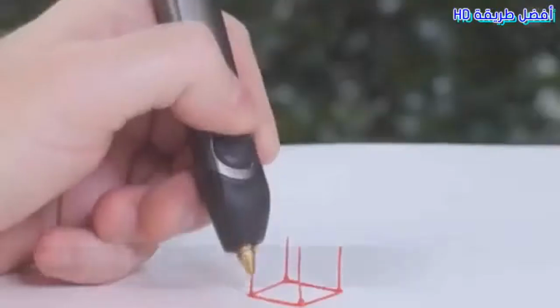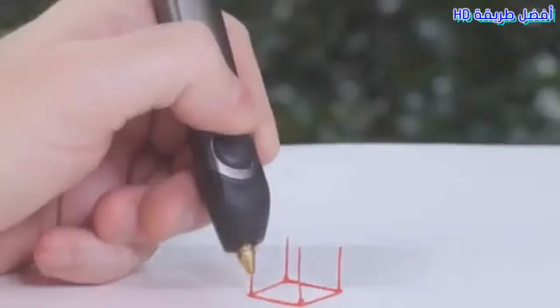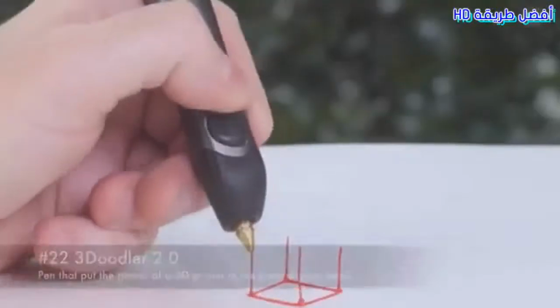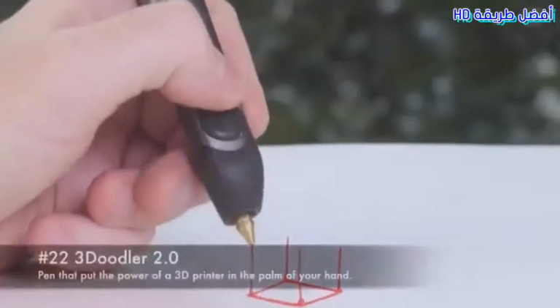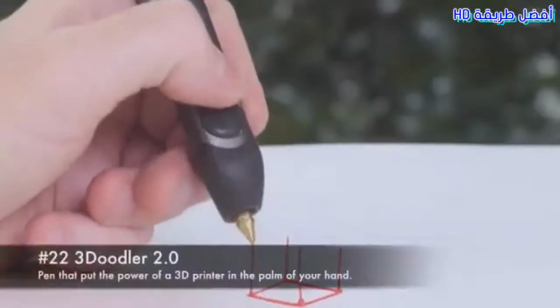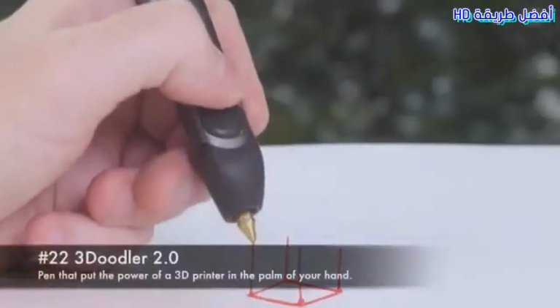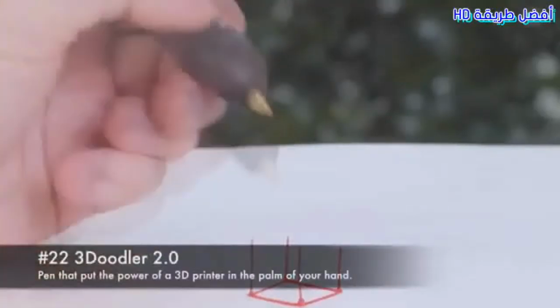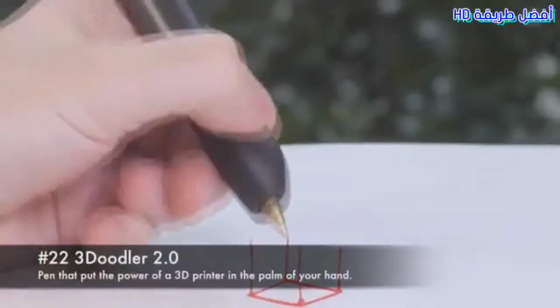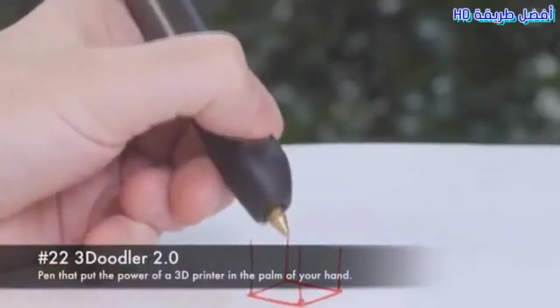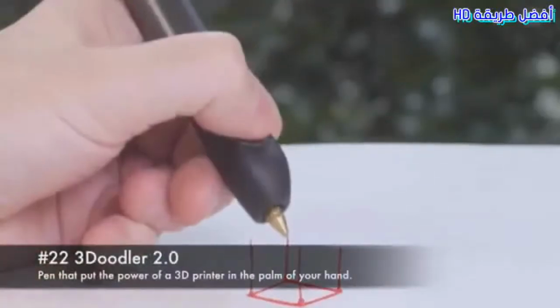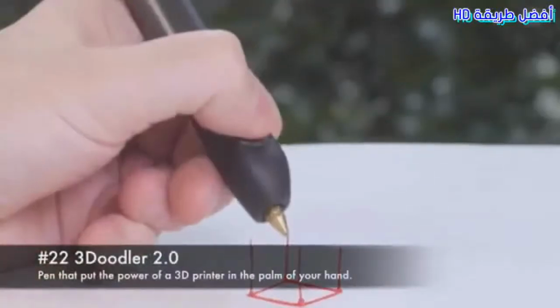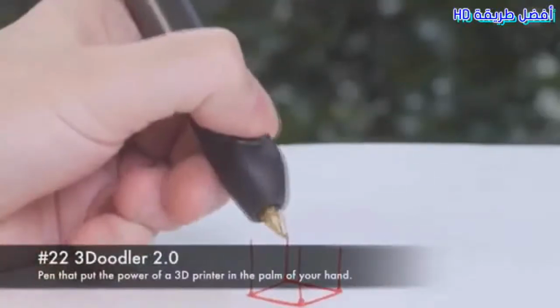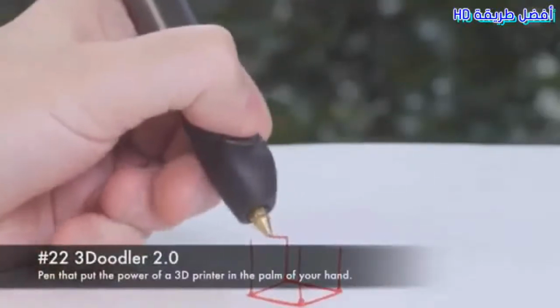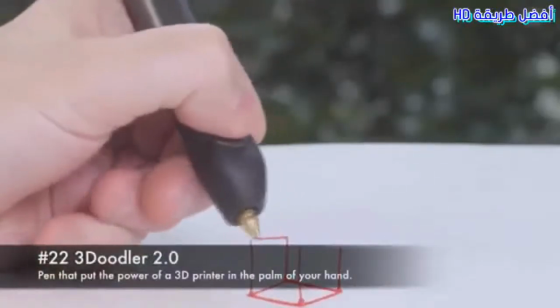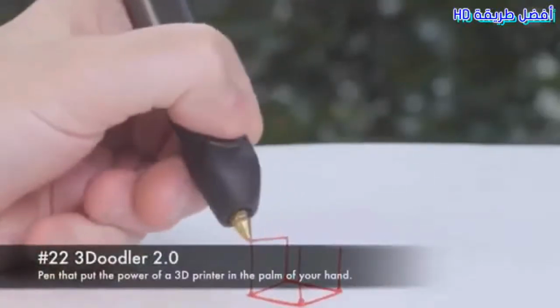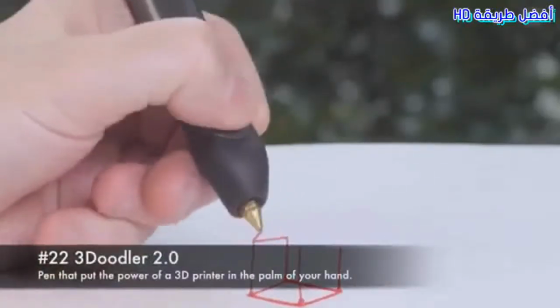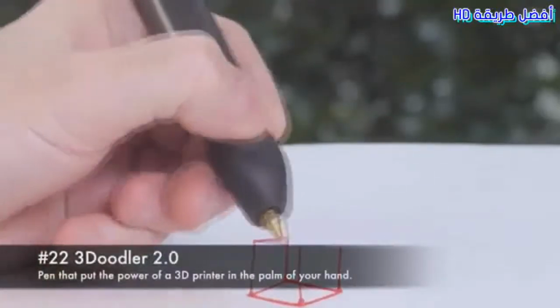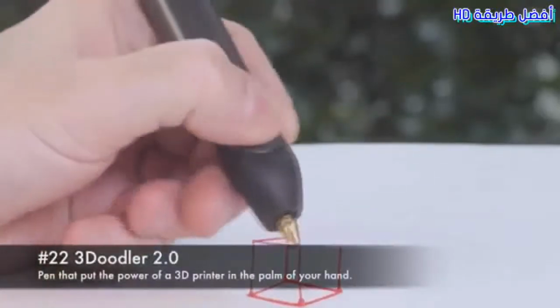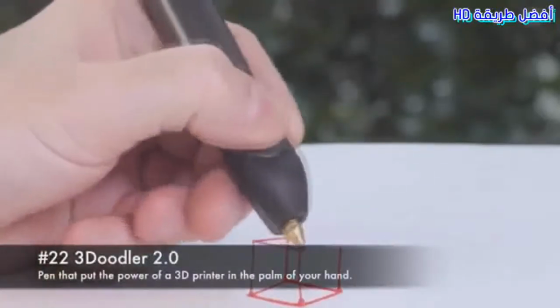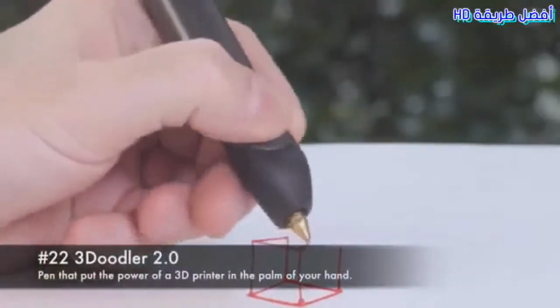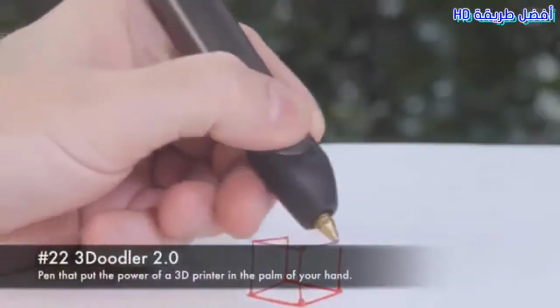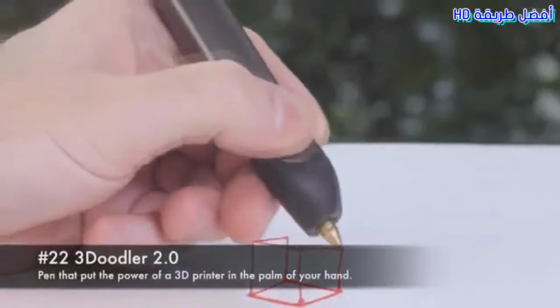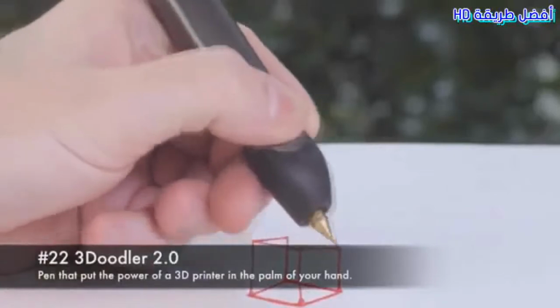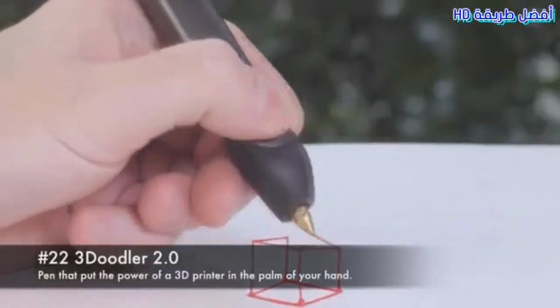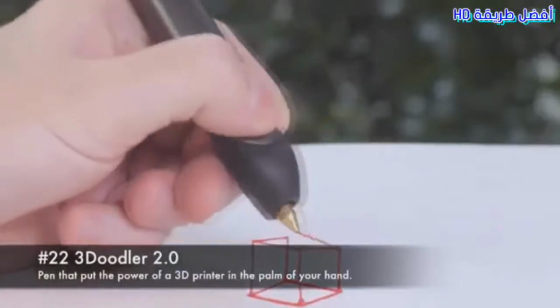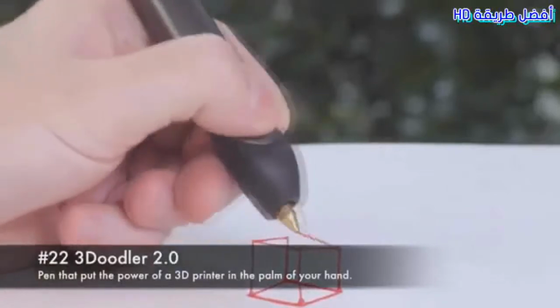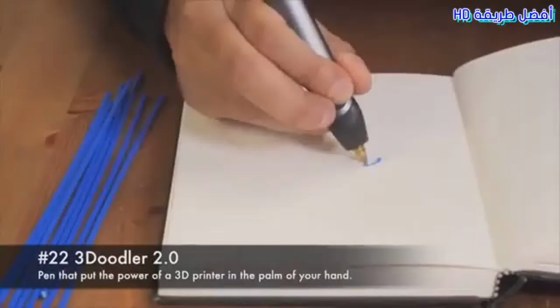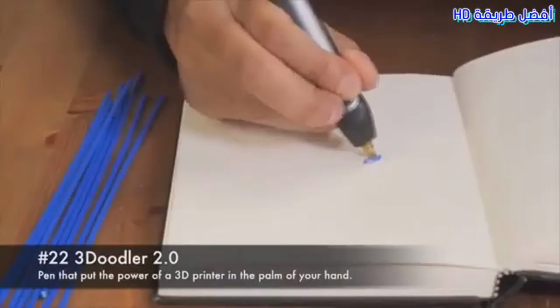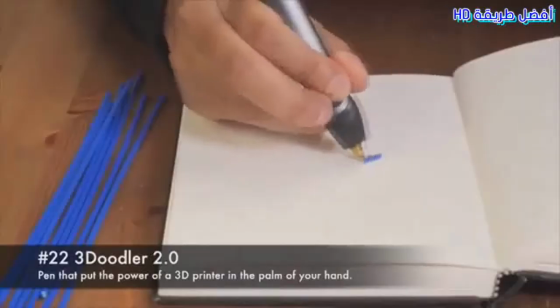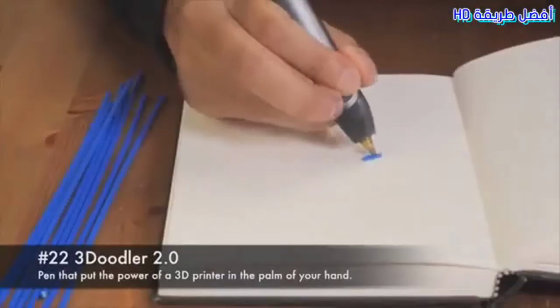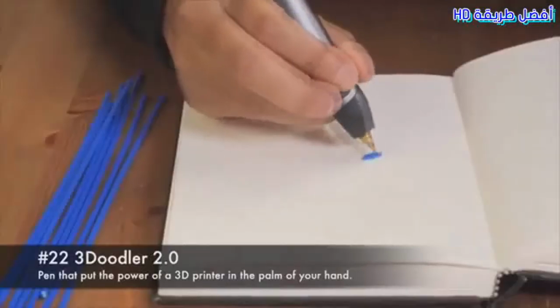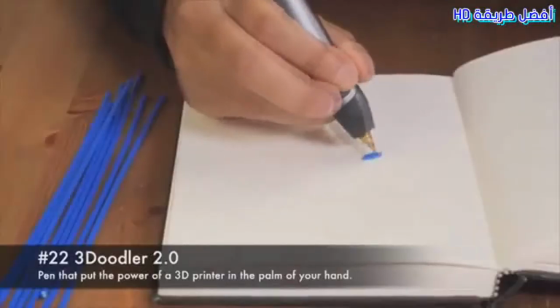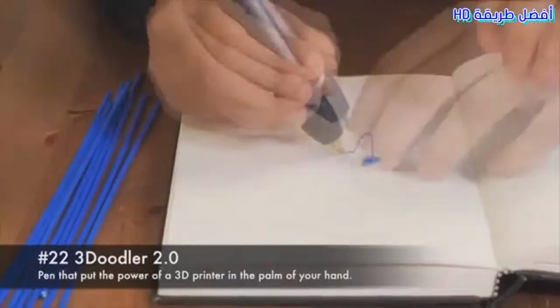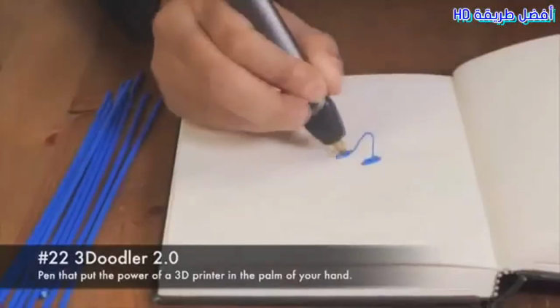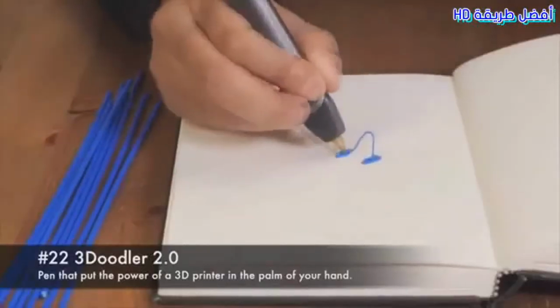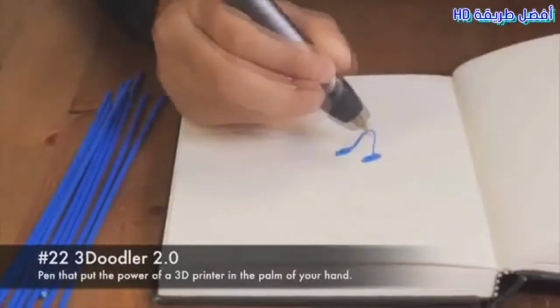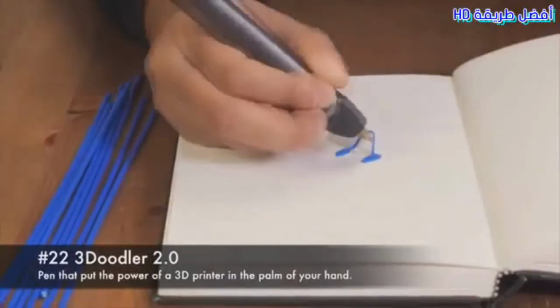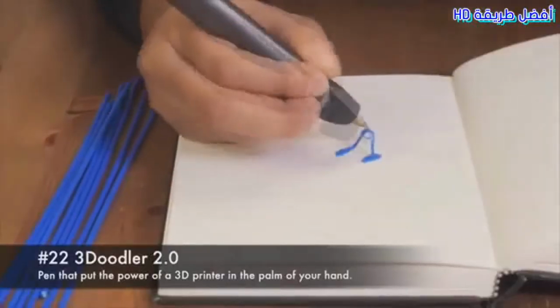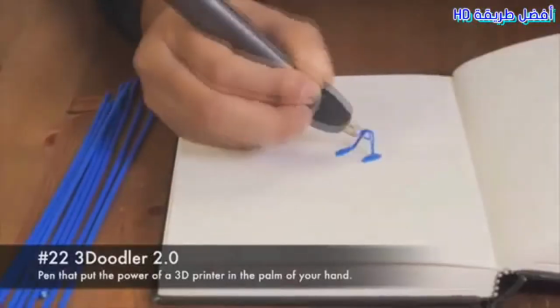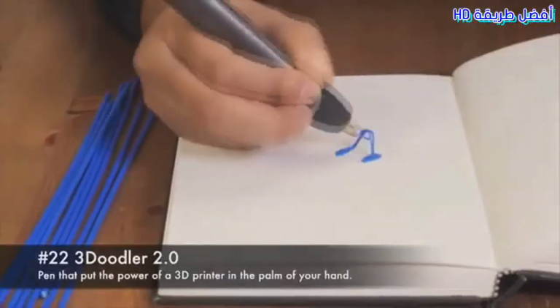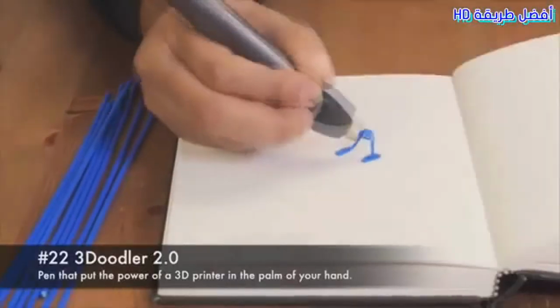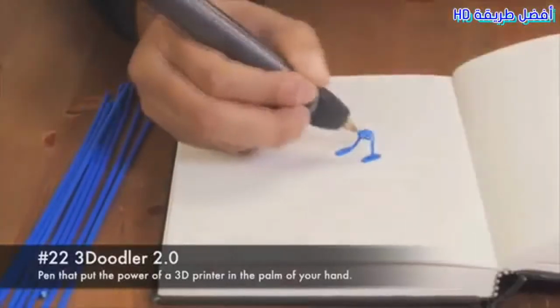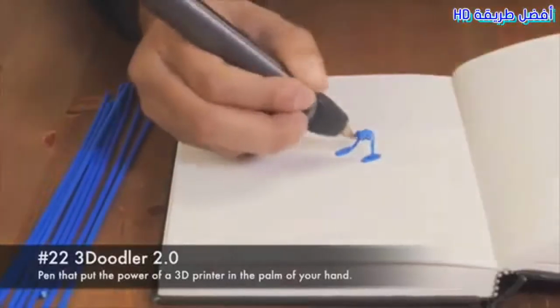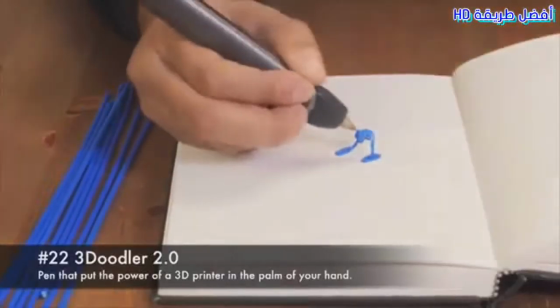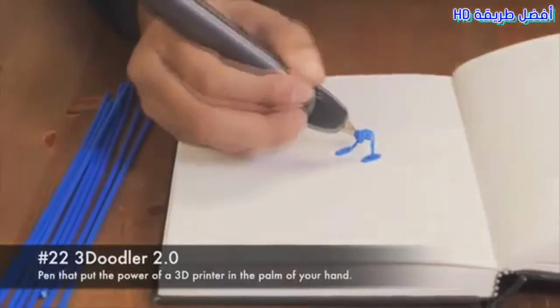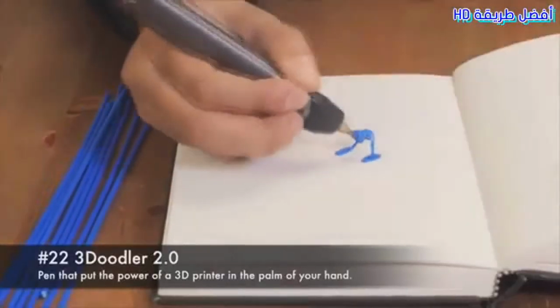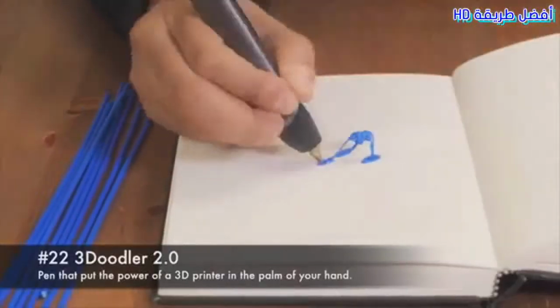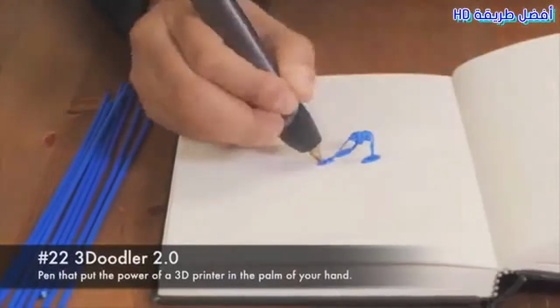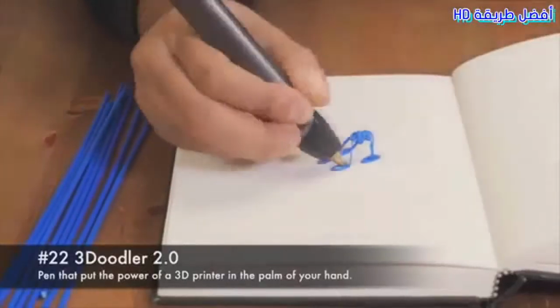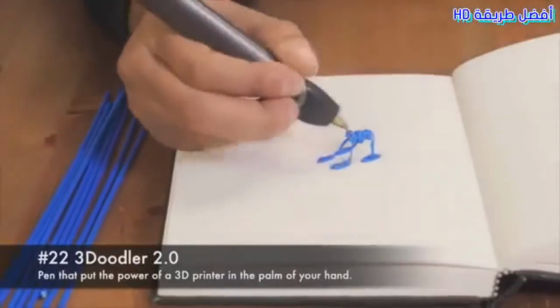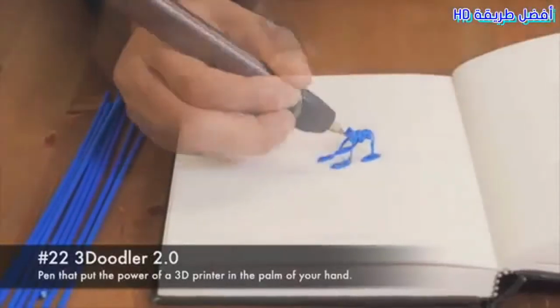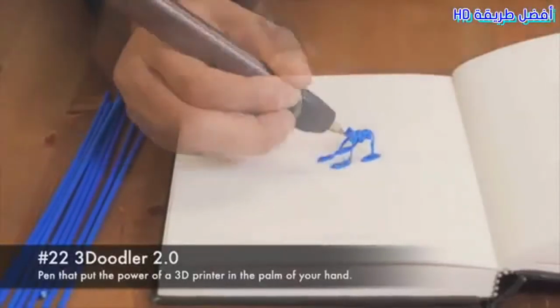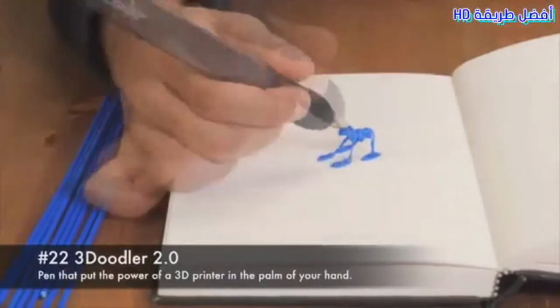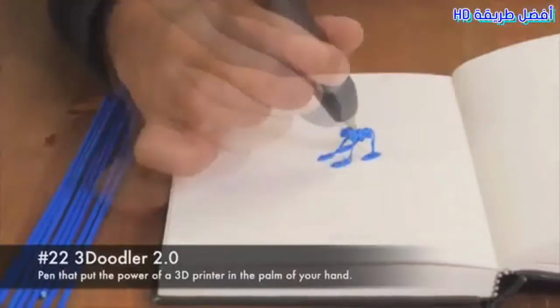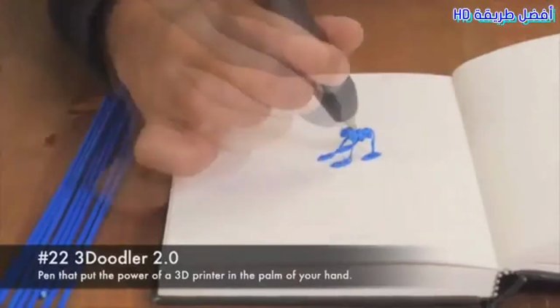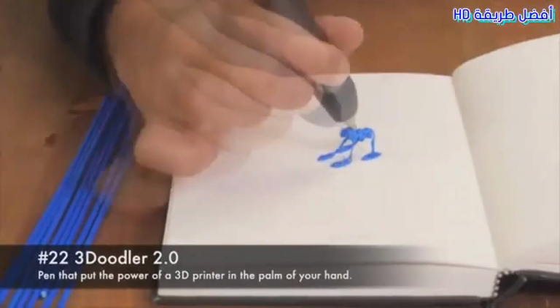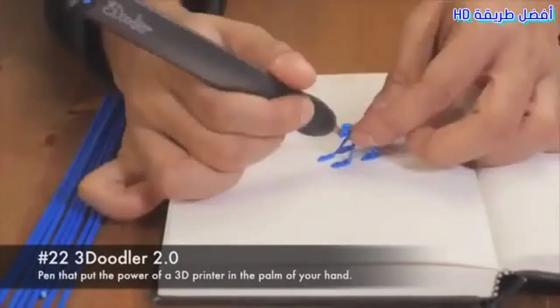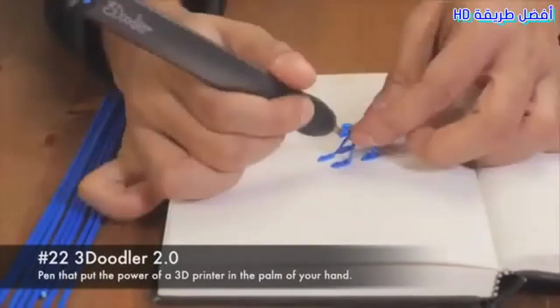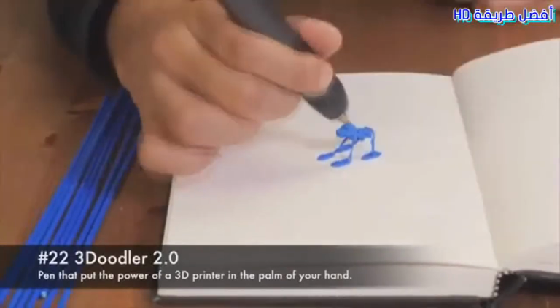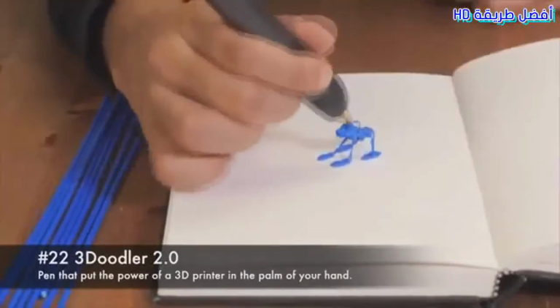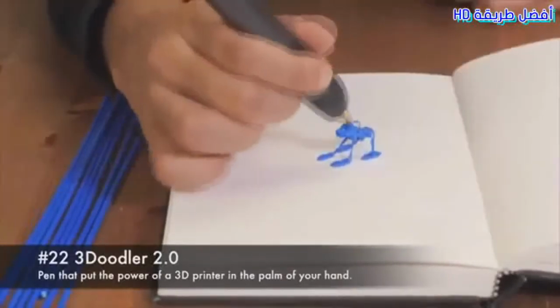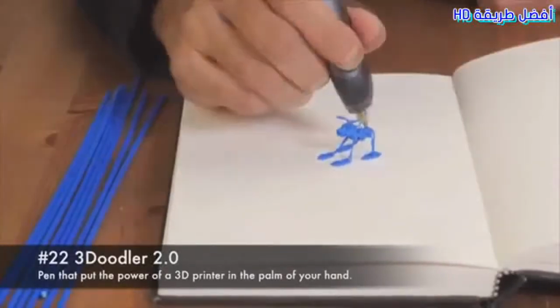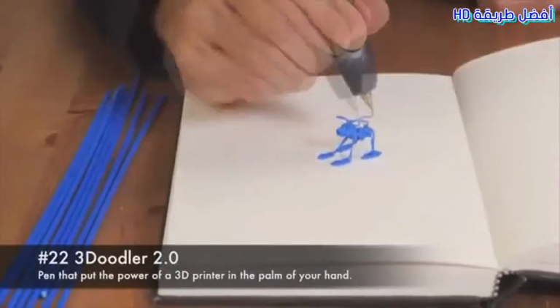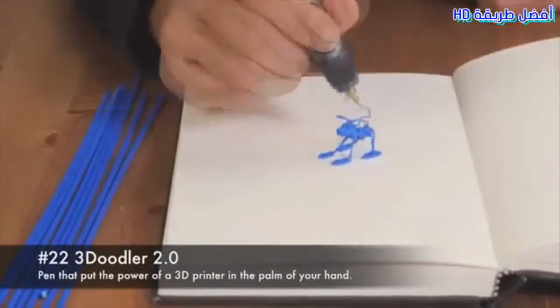Number 22: Treadoodler 2.0. A pen that puts the power of a 3D printer in the palm of your hand.